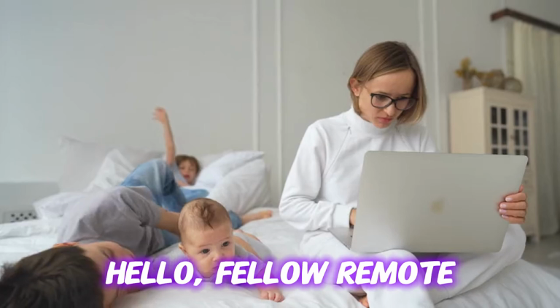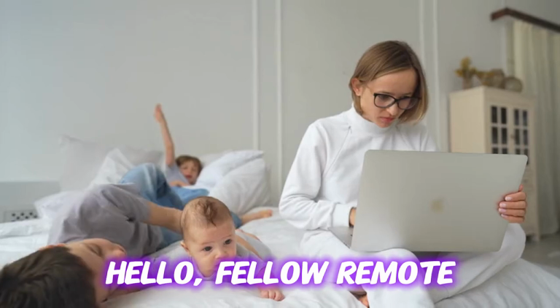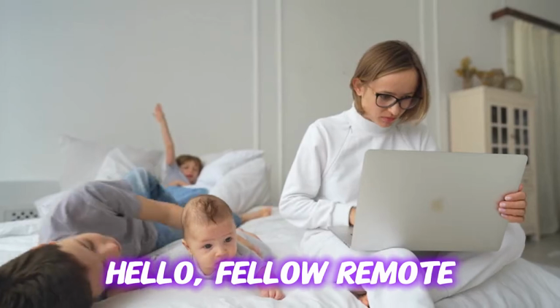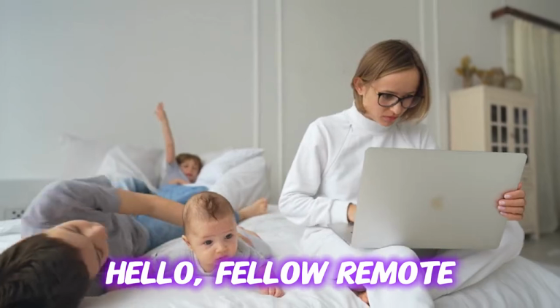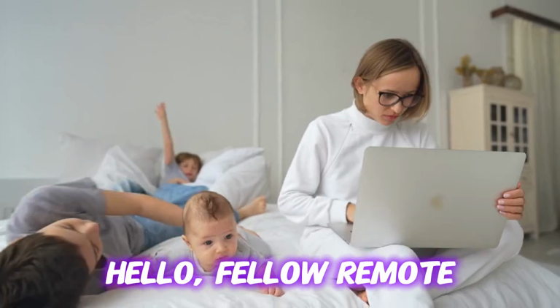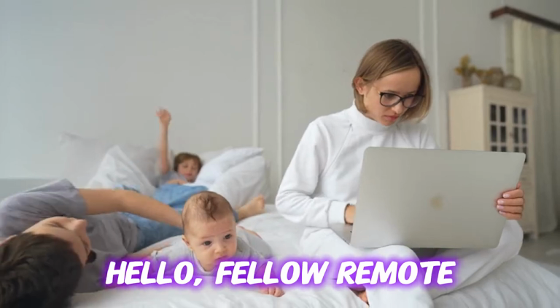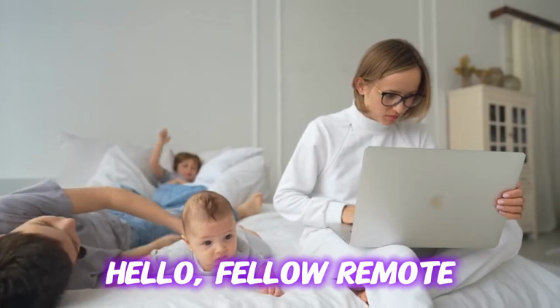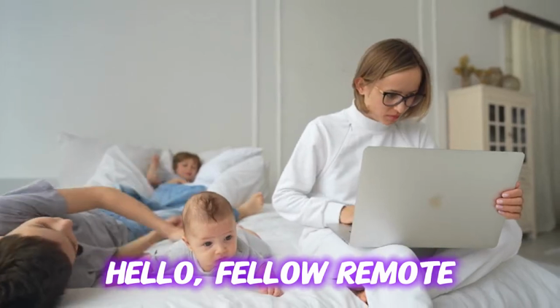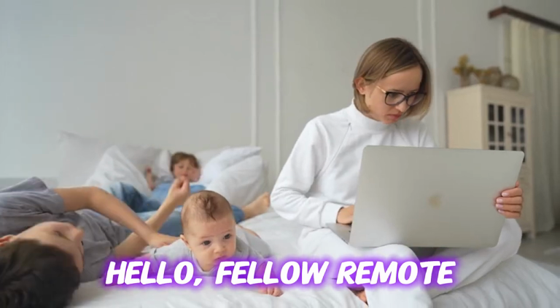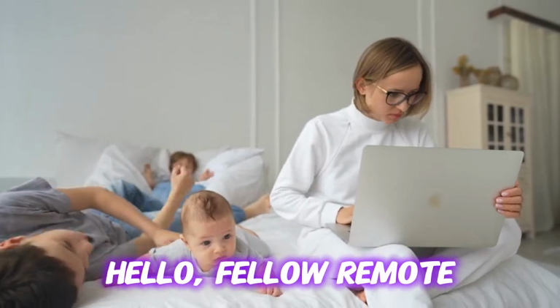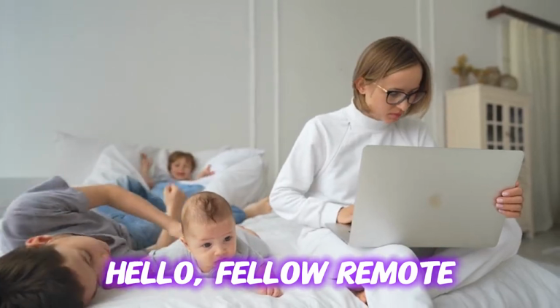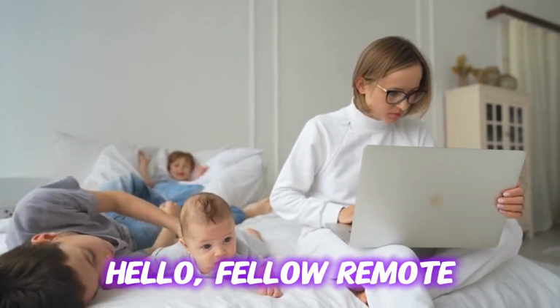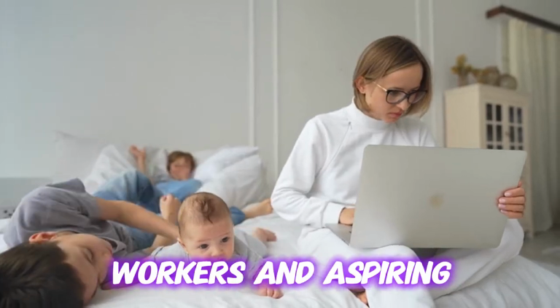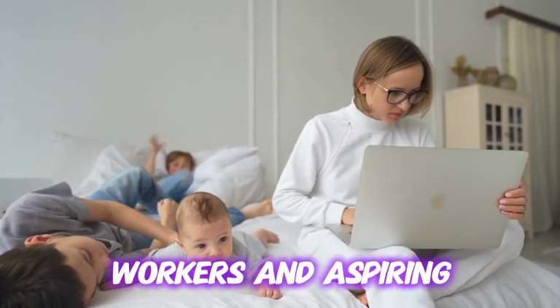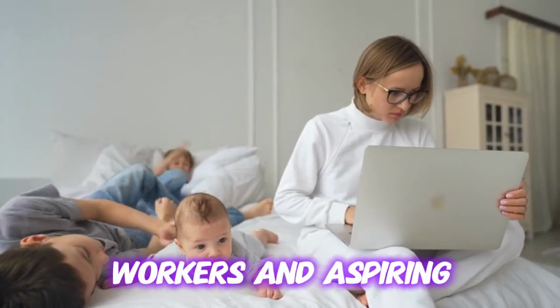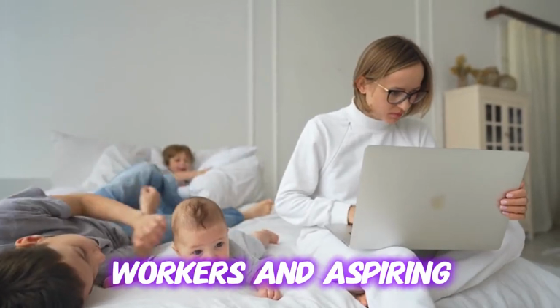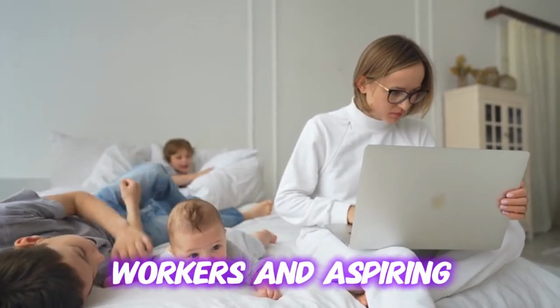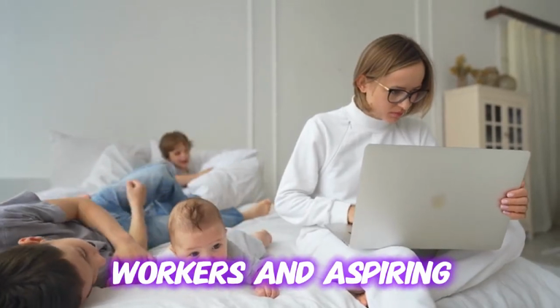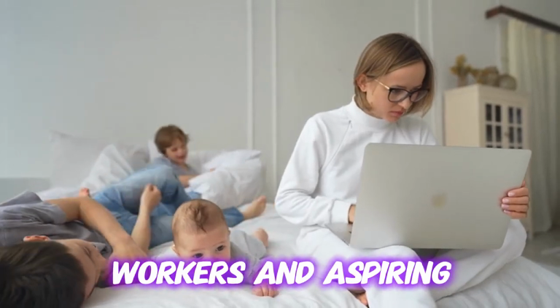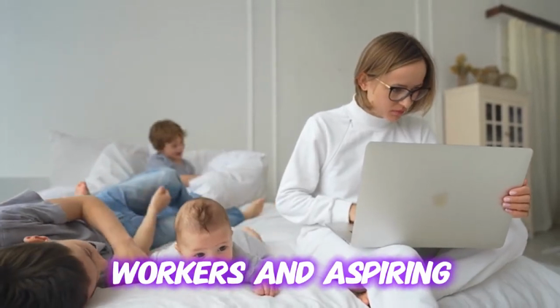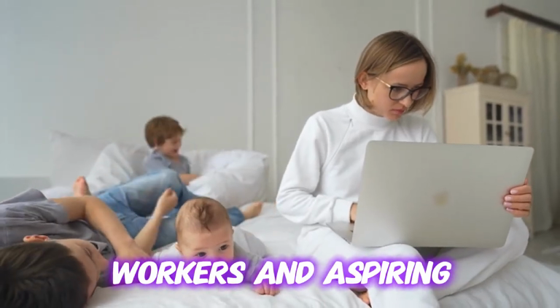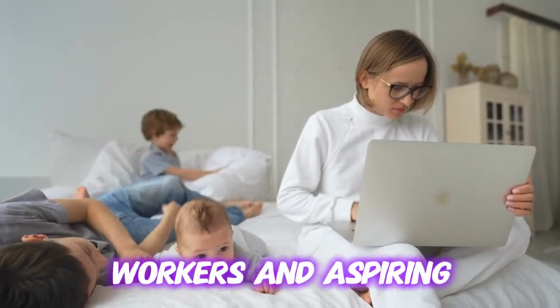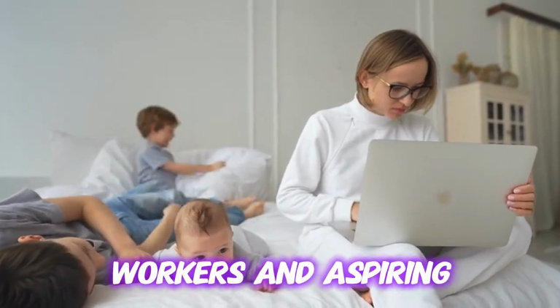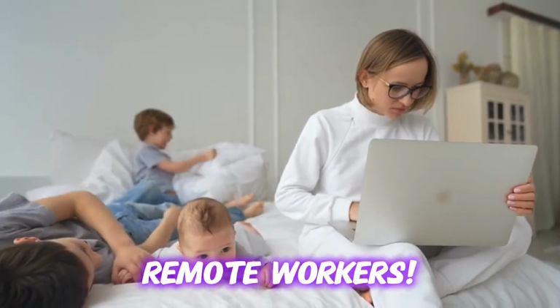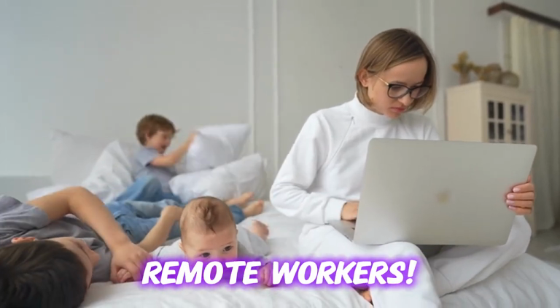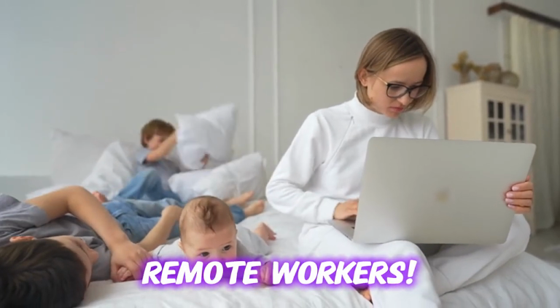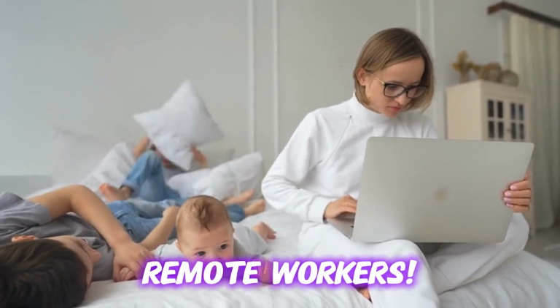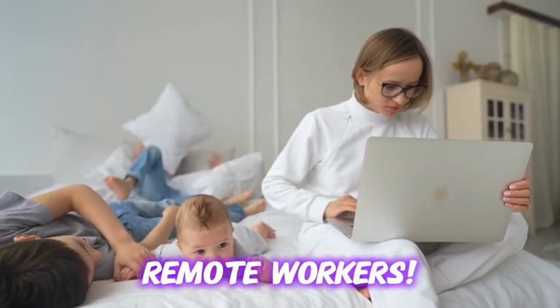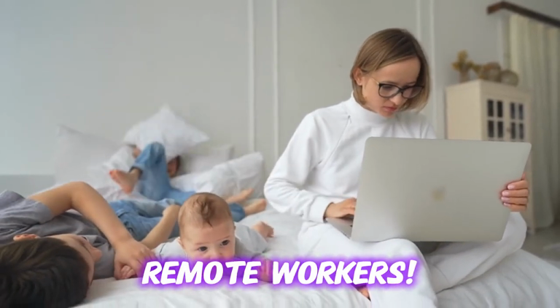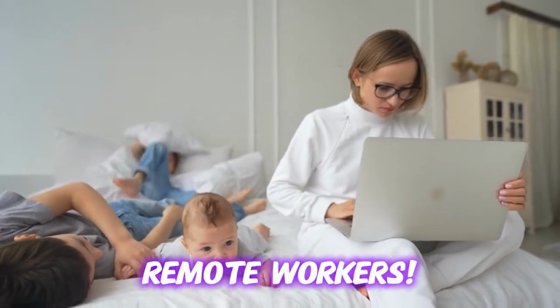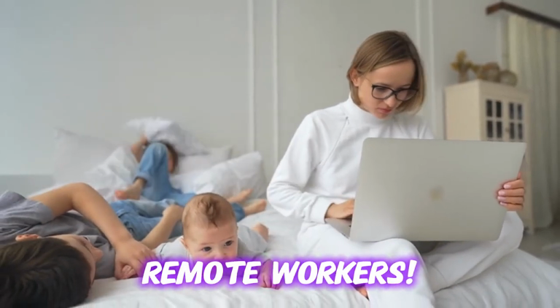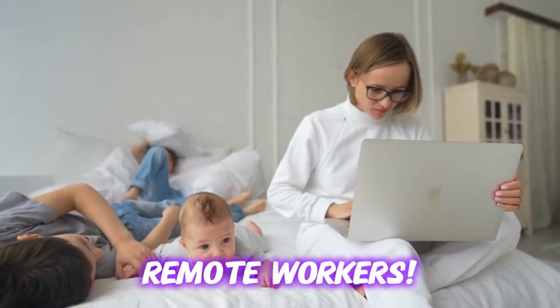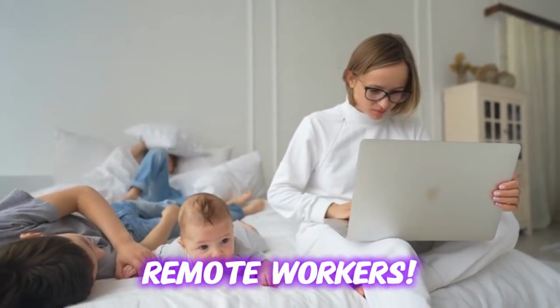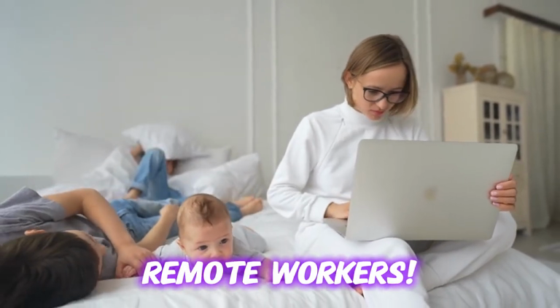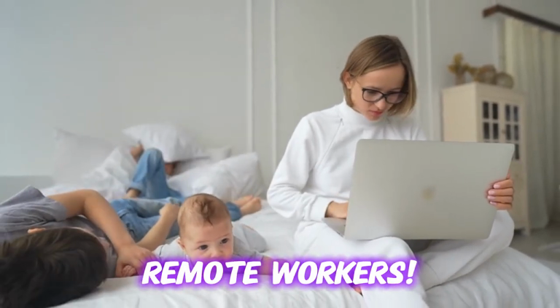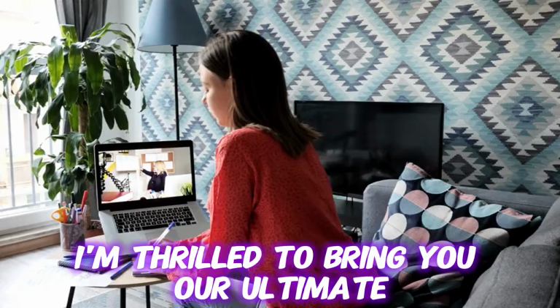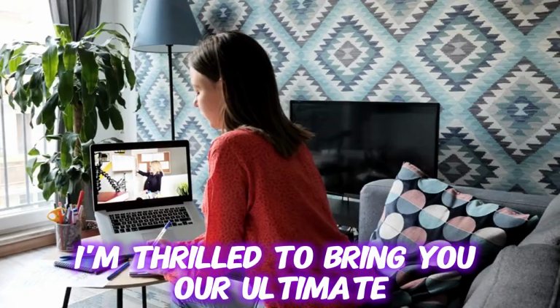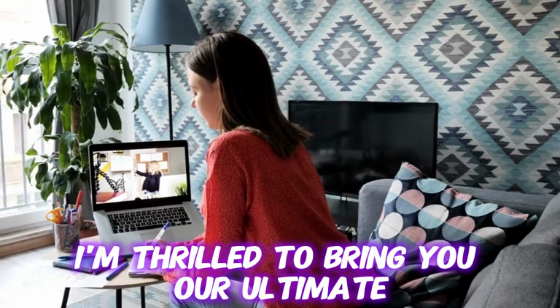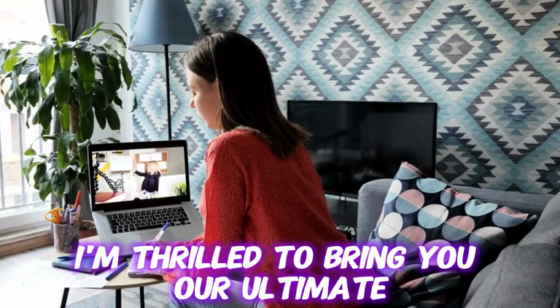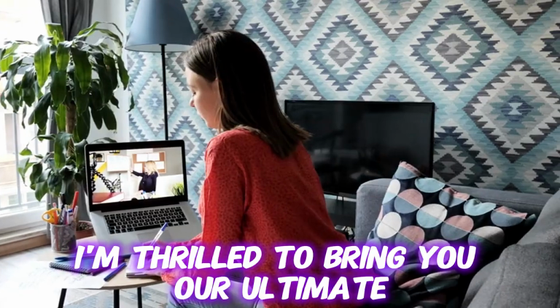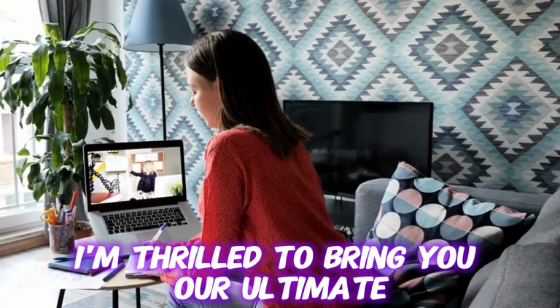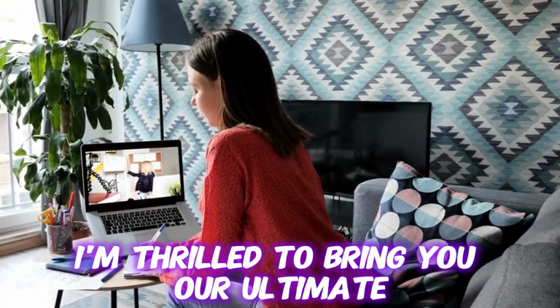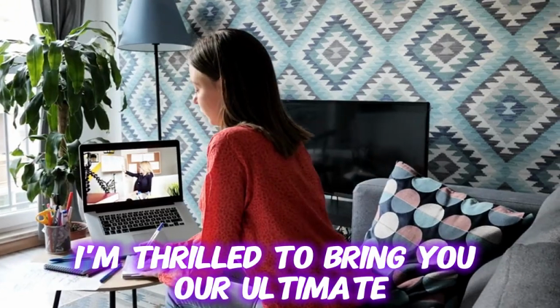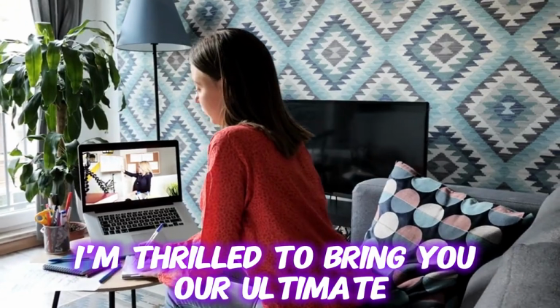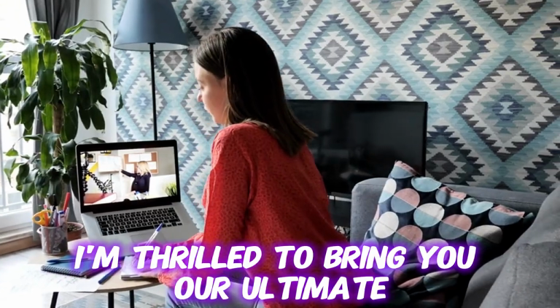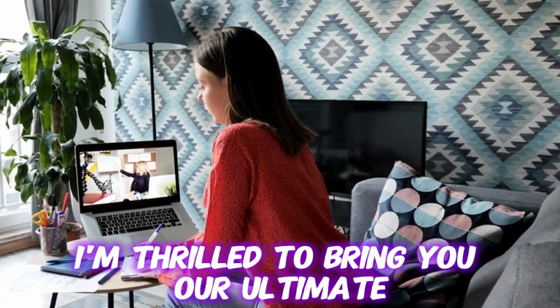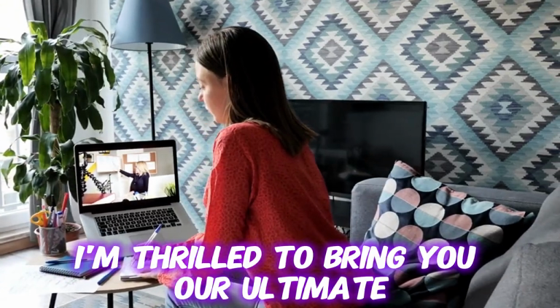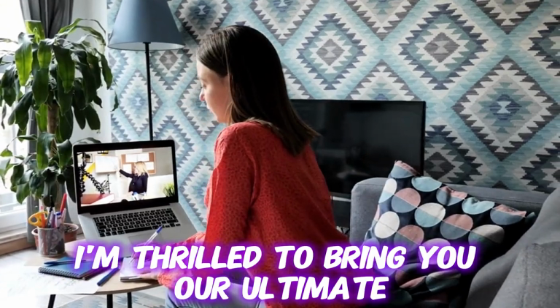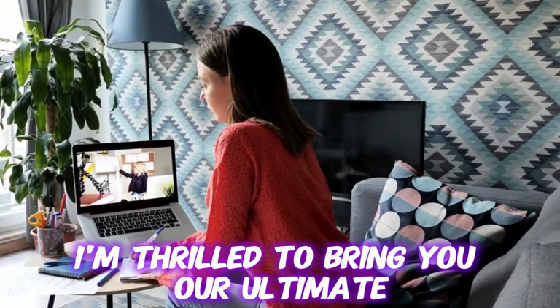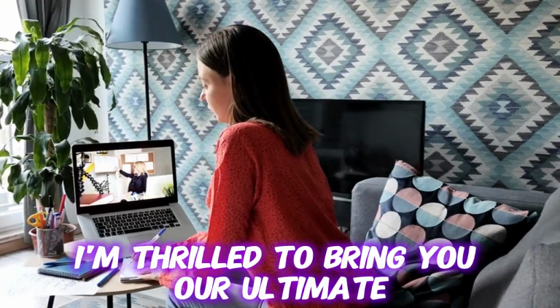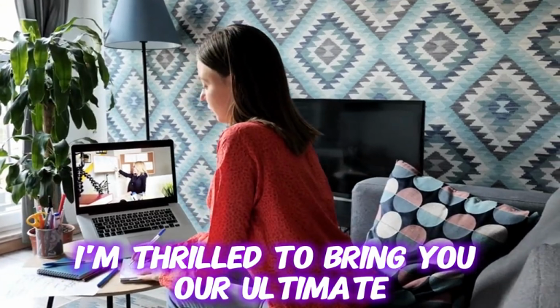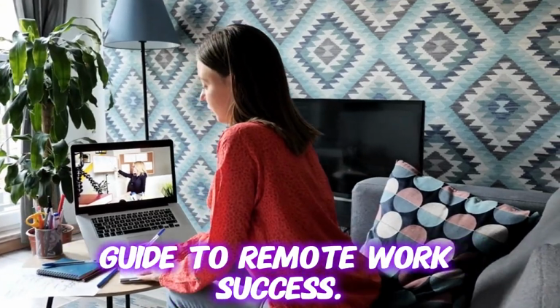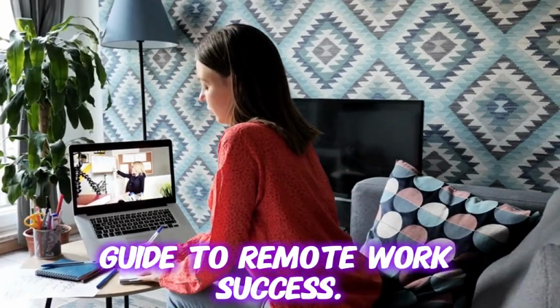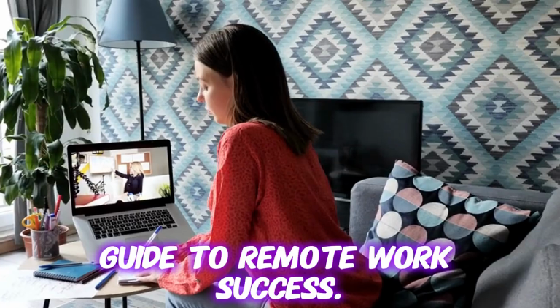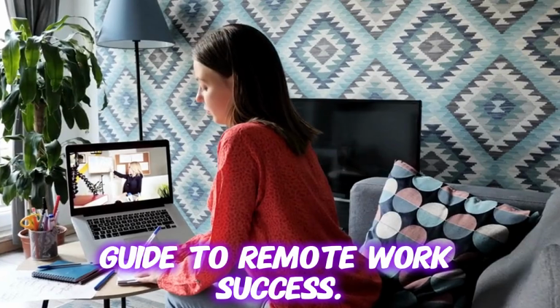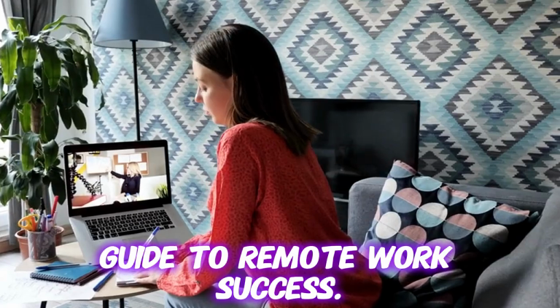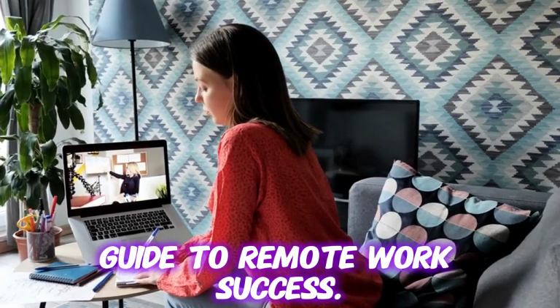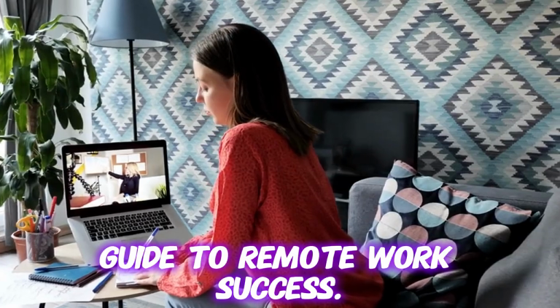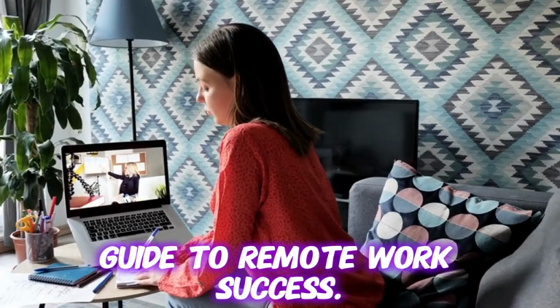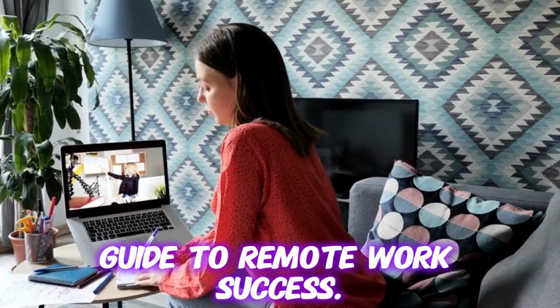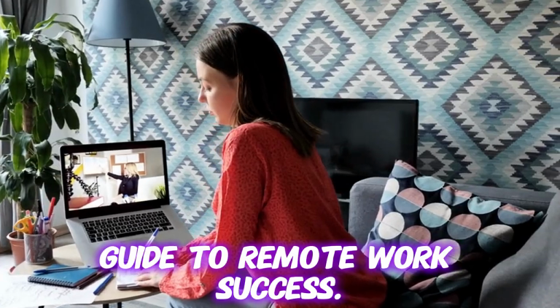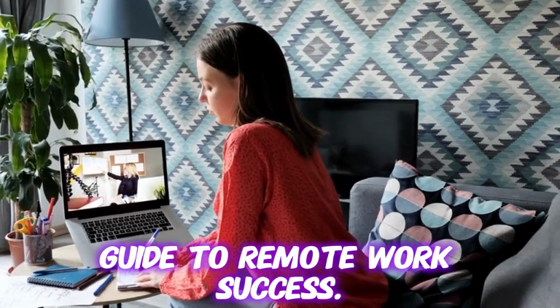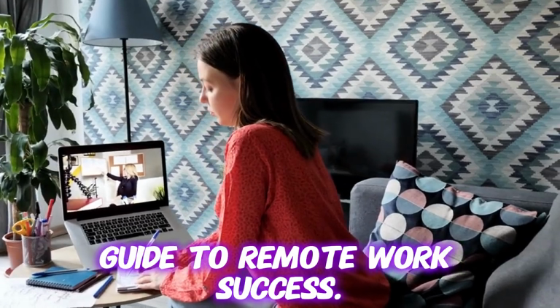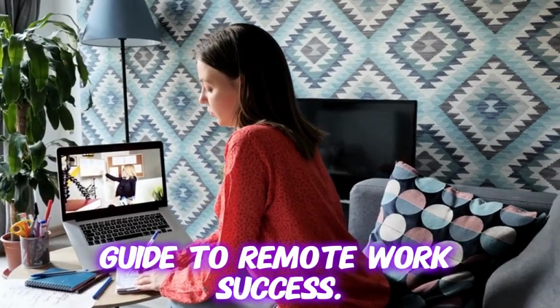Hello, fellow remote workers and aspiring remote workers. I'm thrilled to bring you our ultimate guide to remote work success.